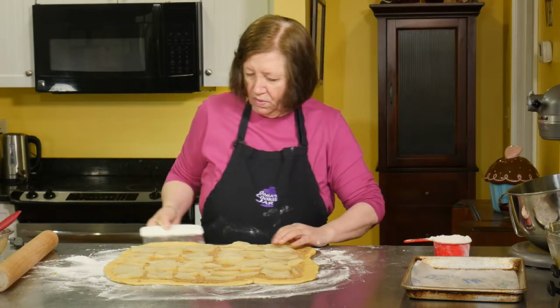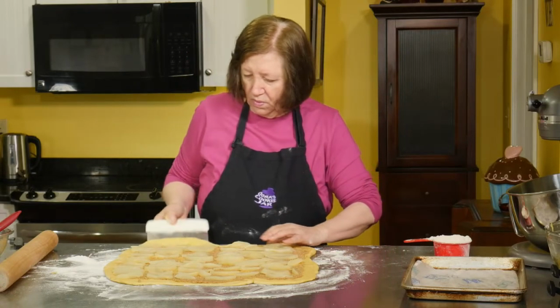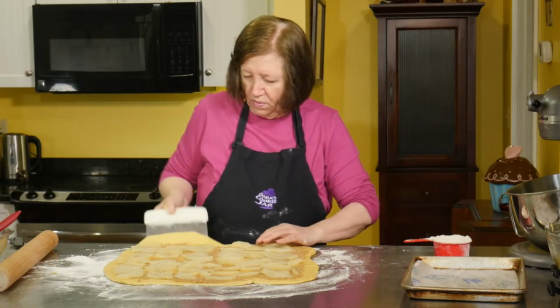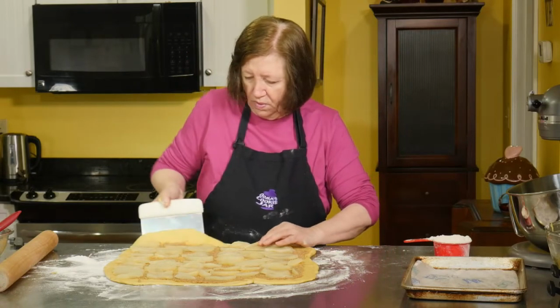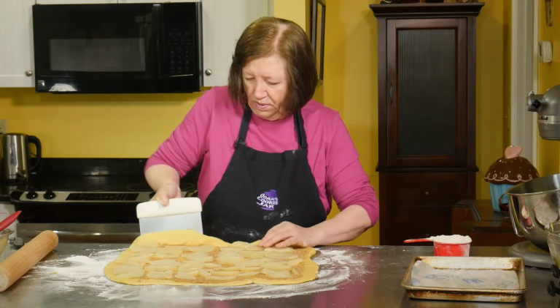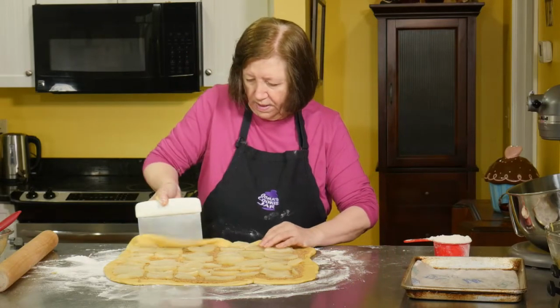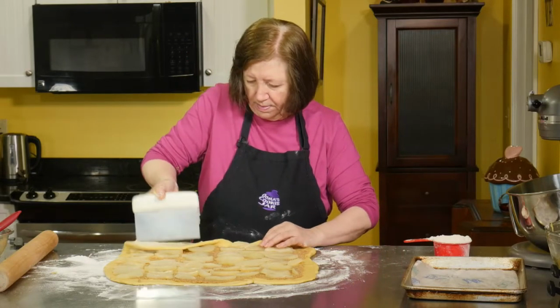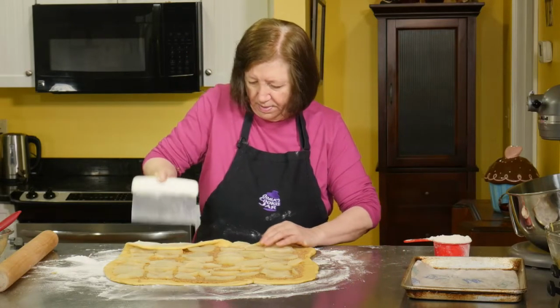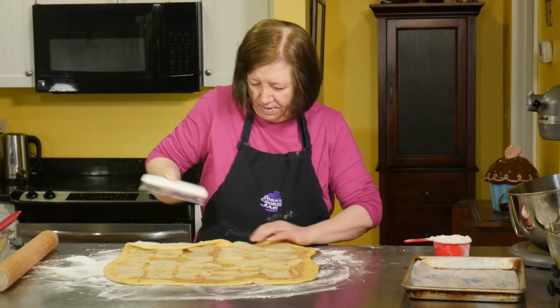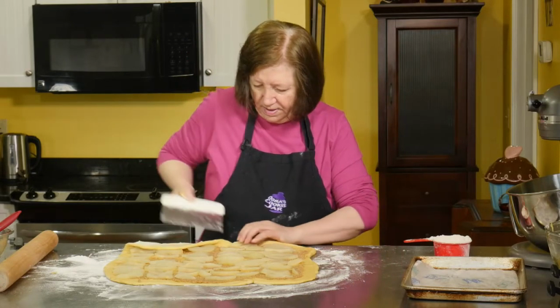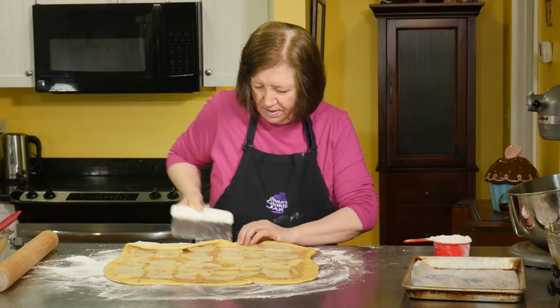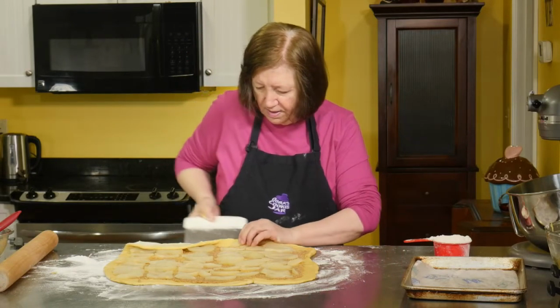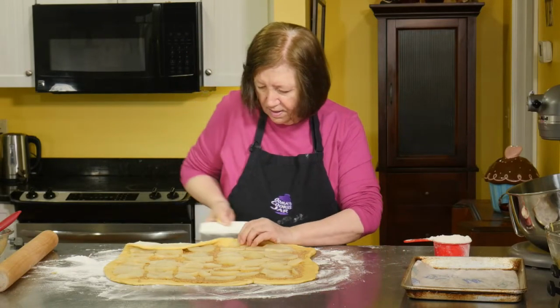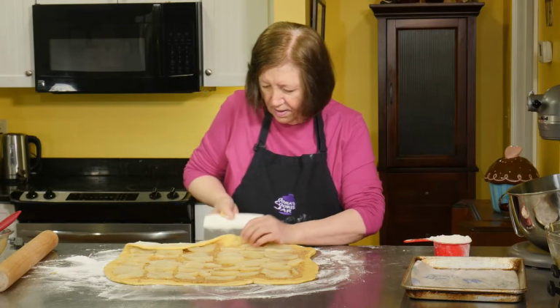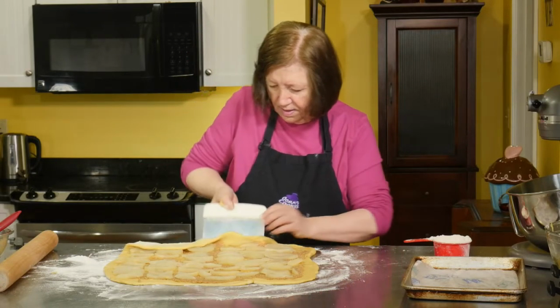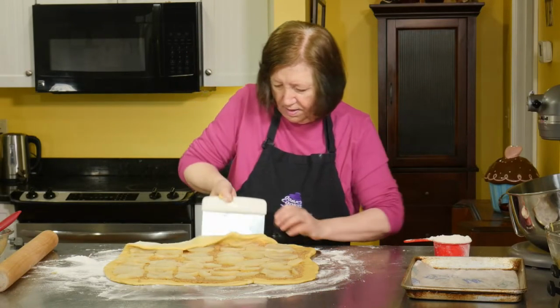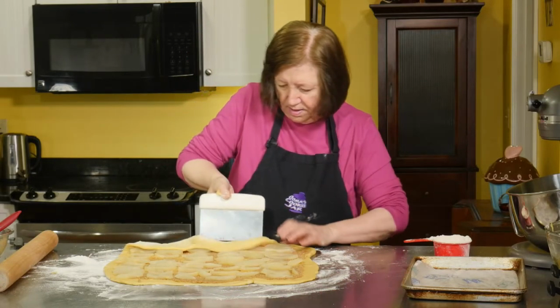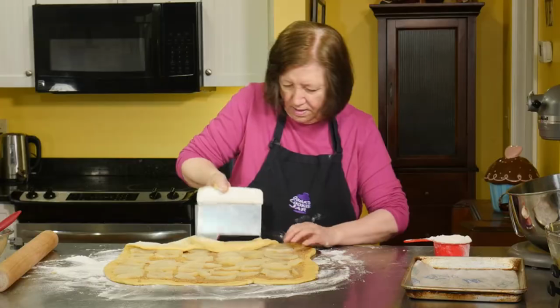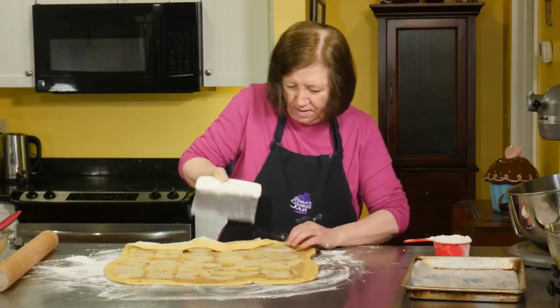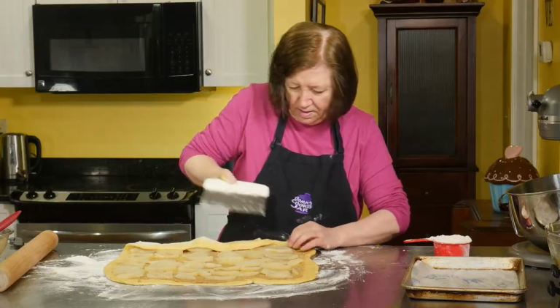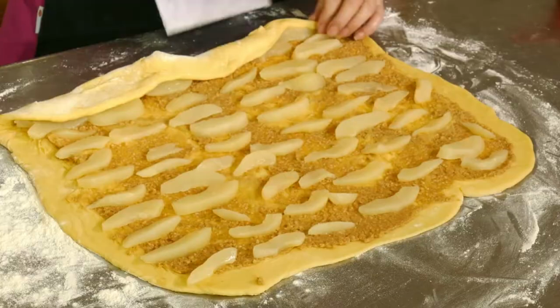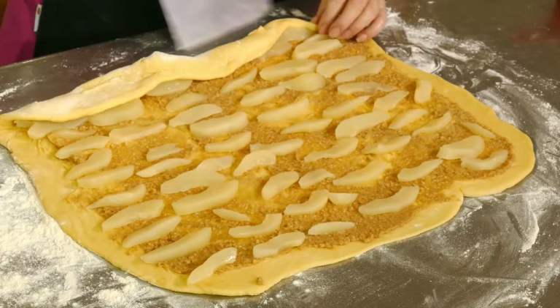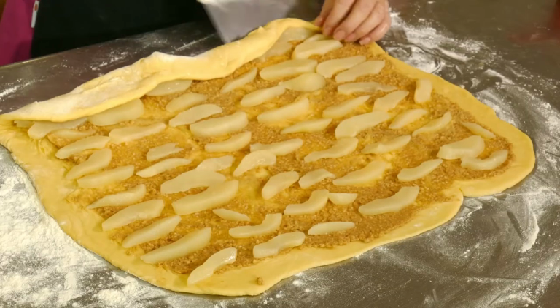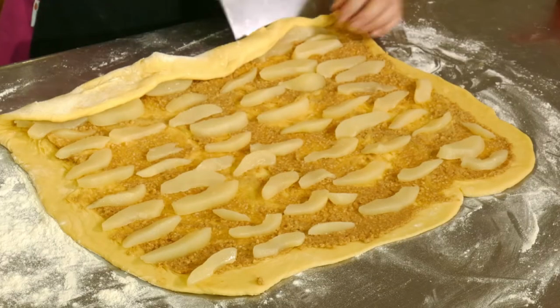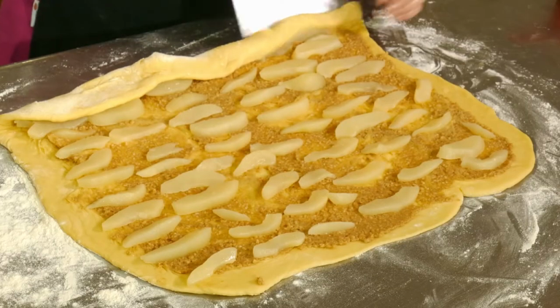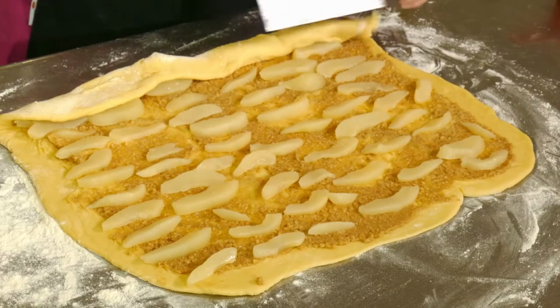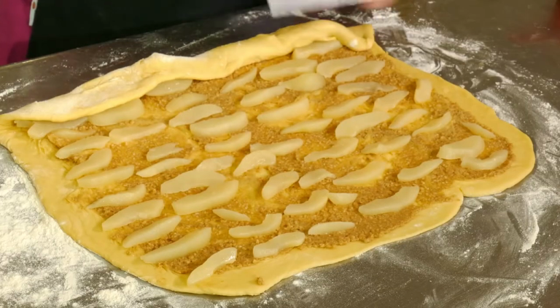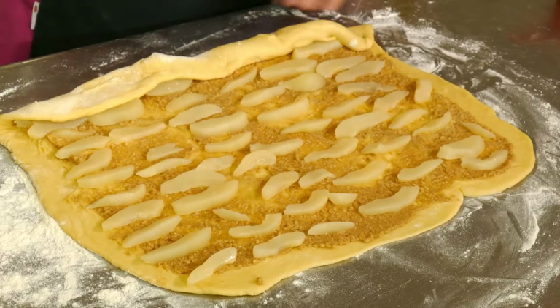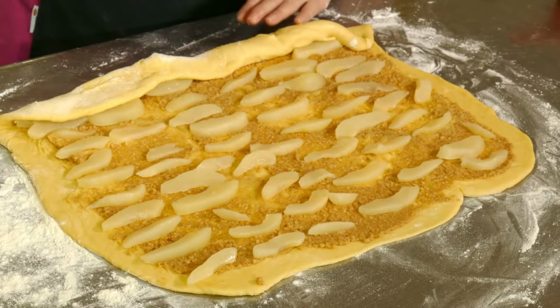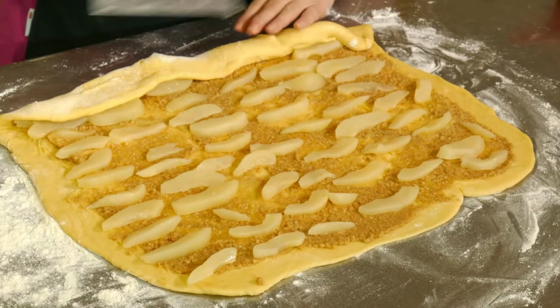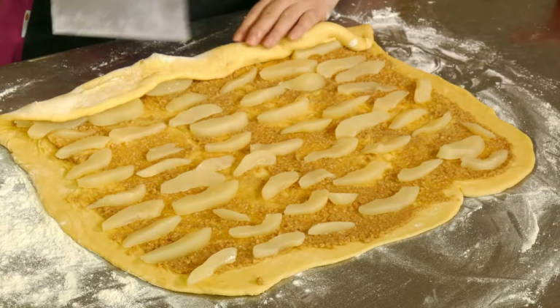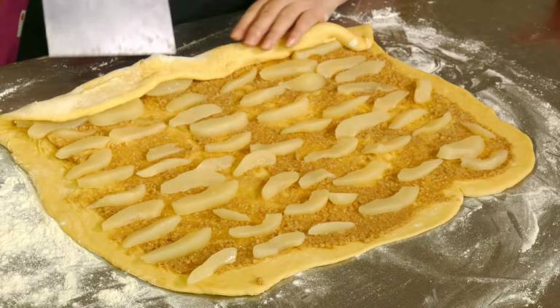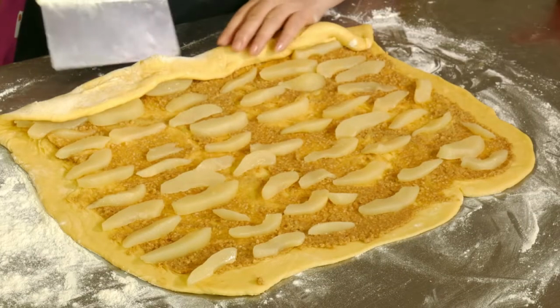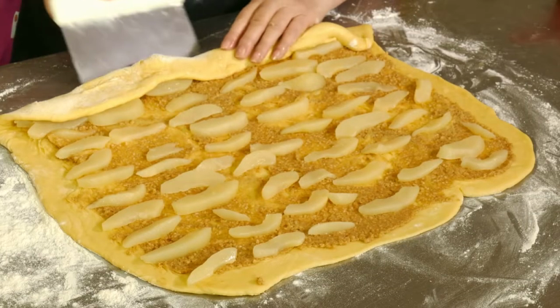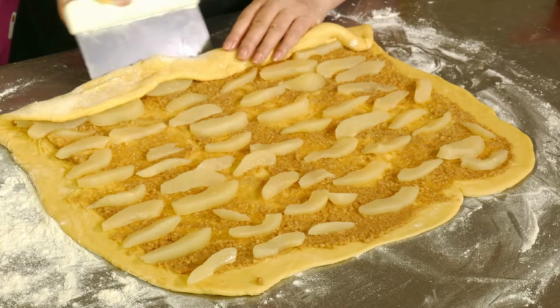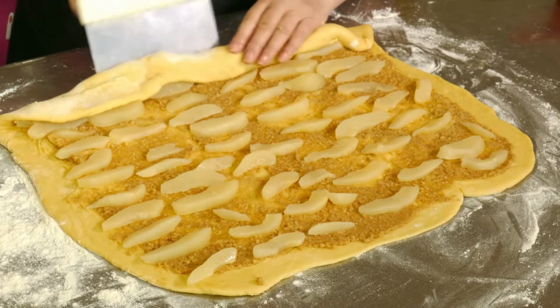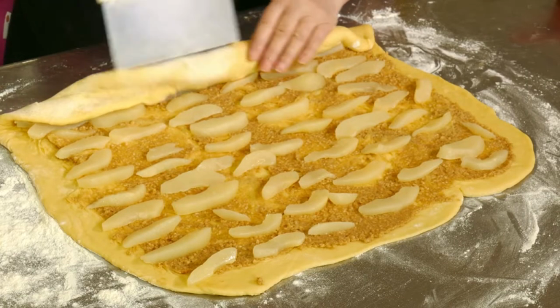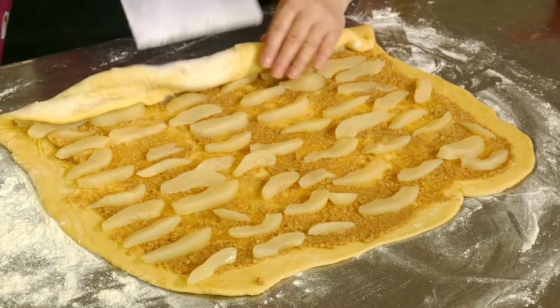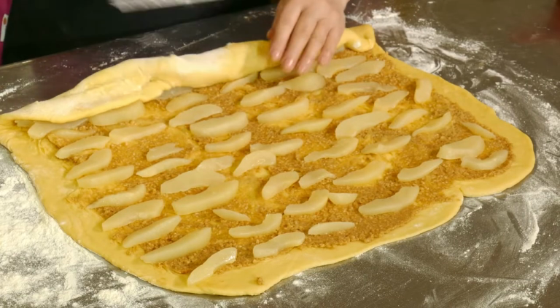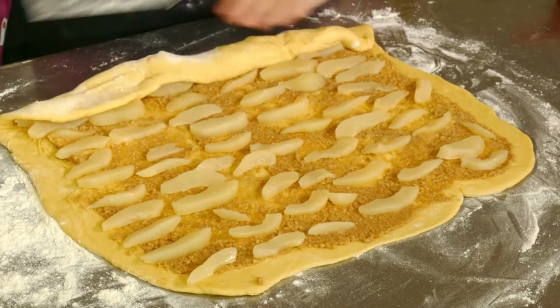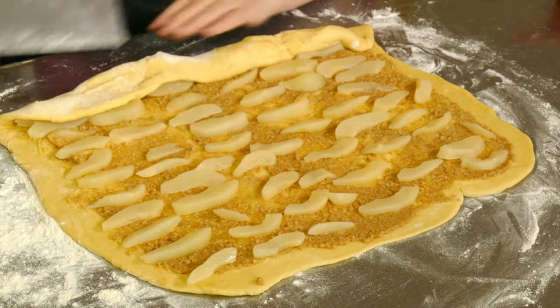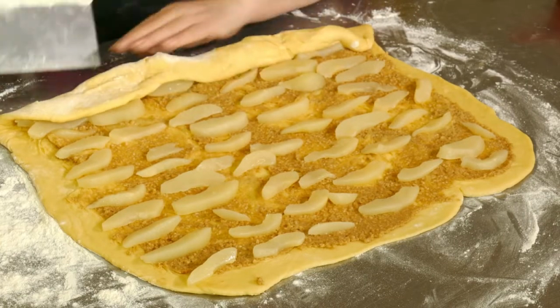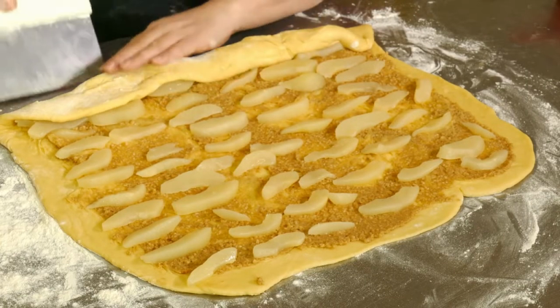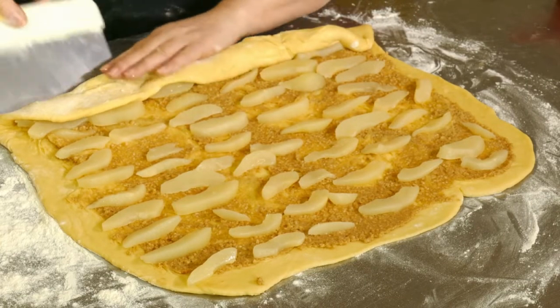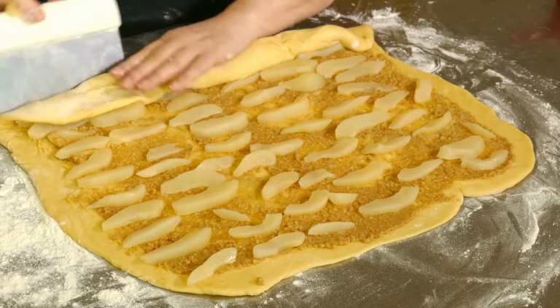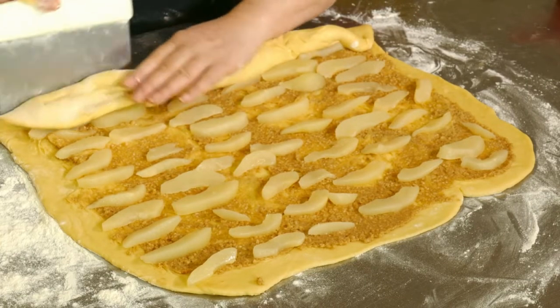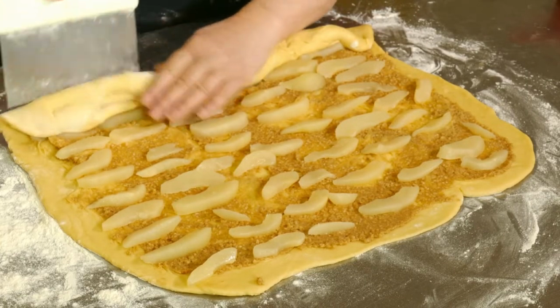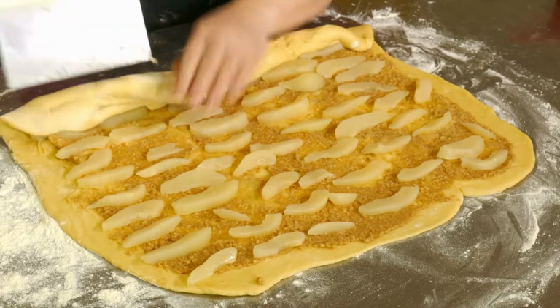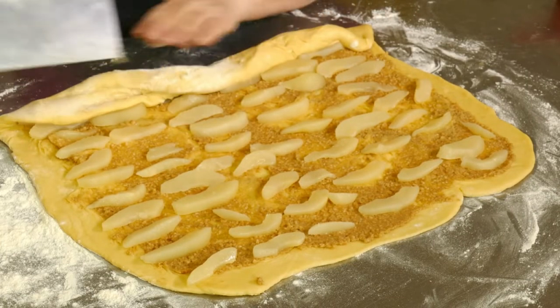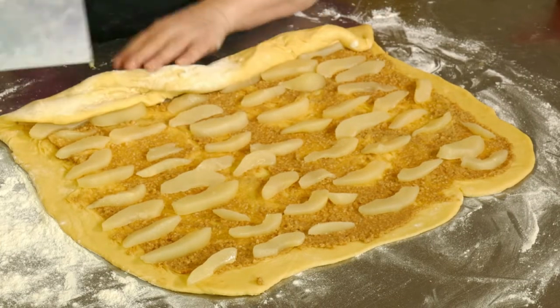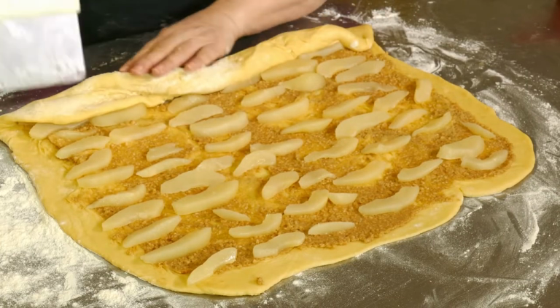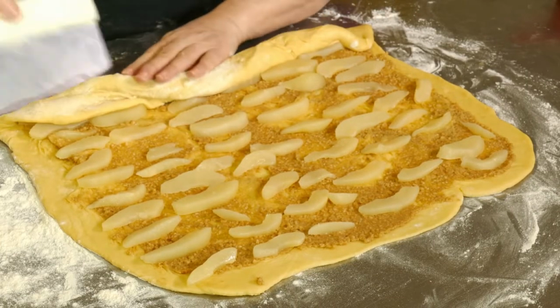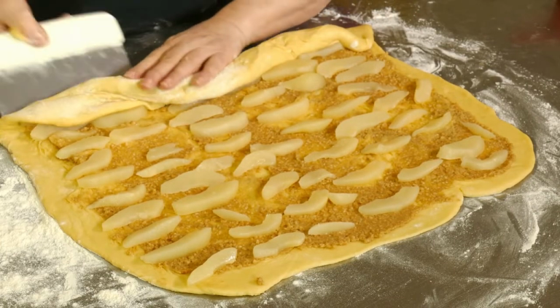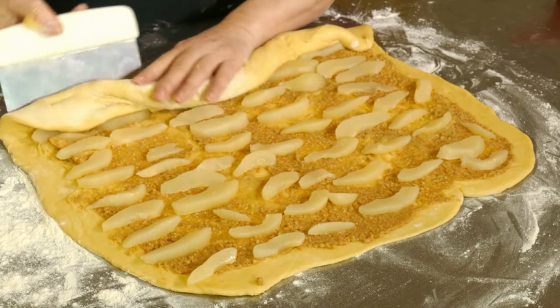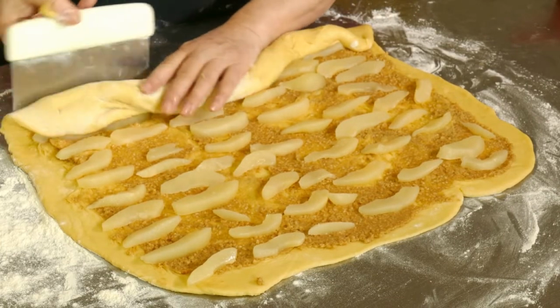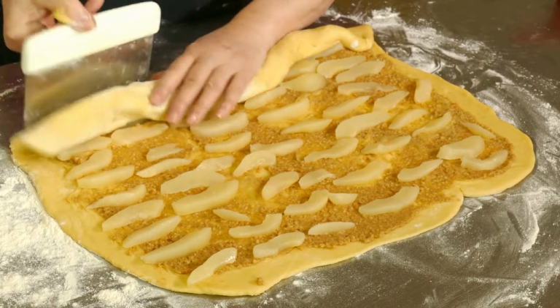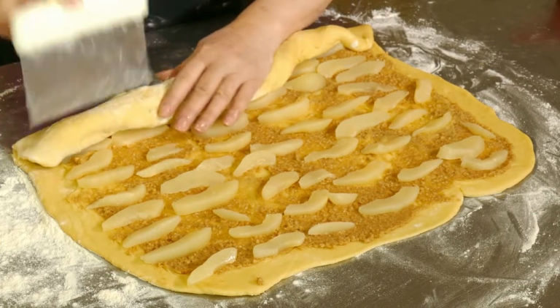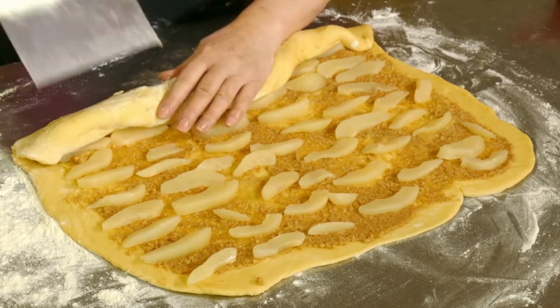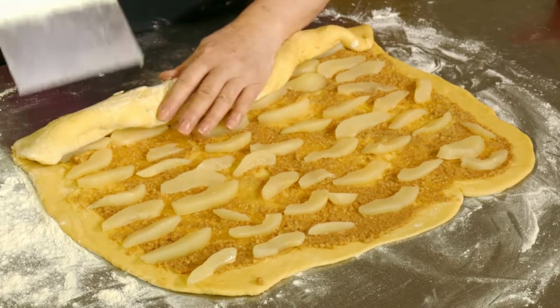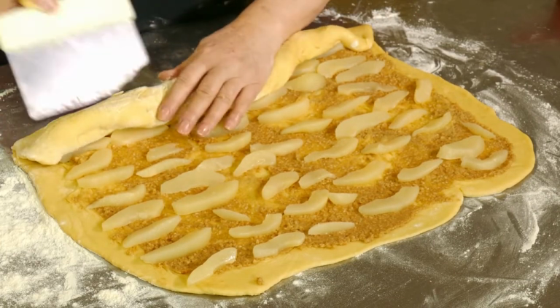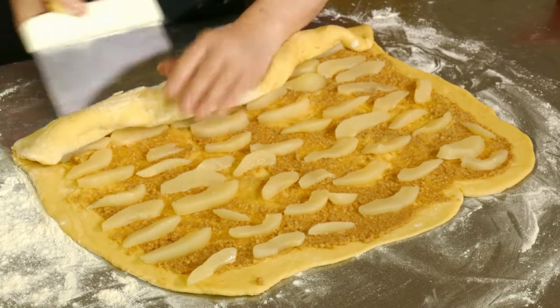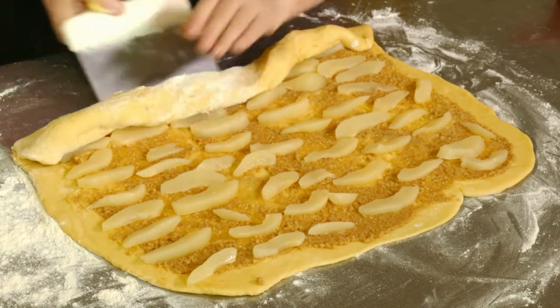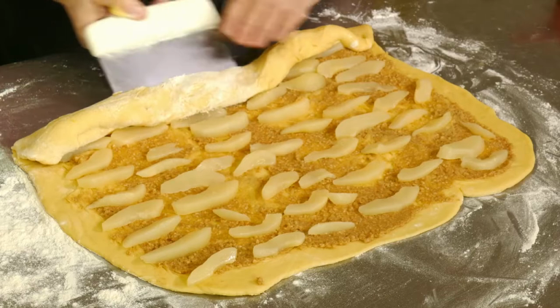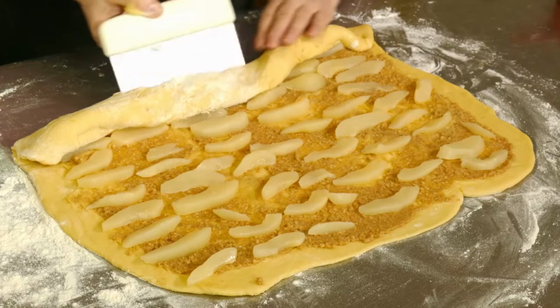Roll it up. And you're not rolling tight, tight, tight.